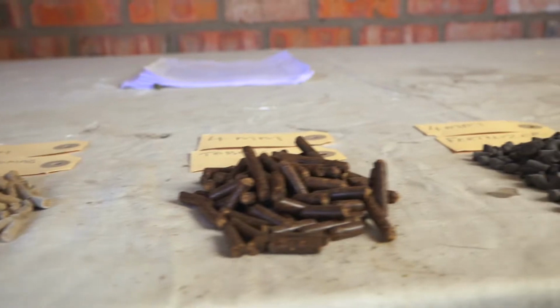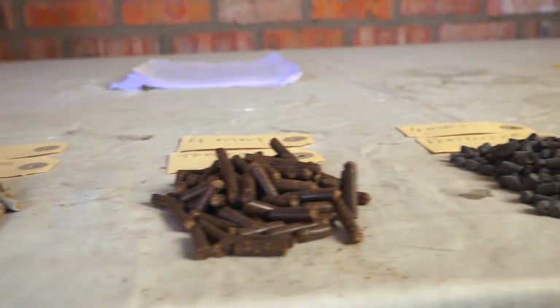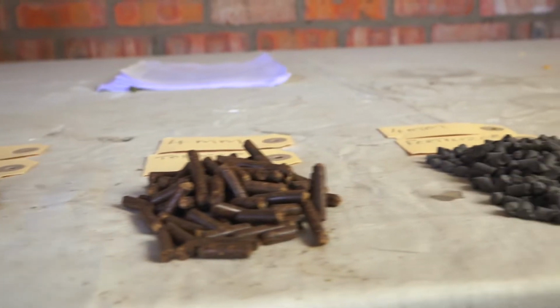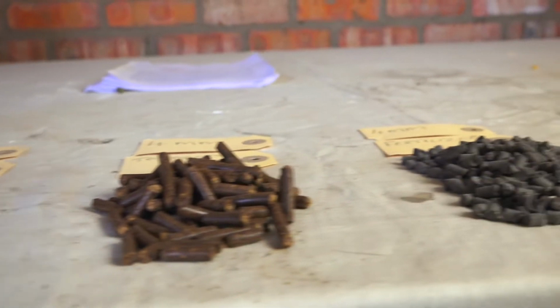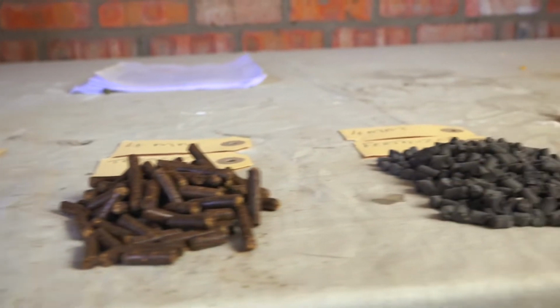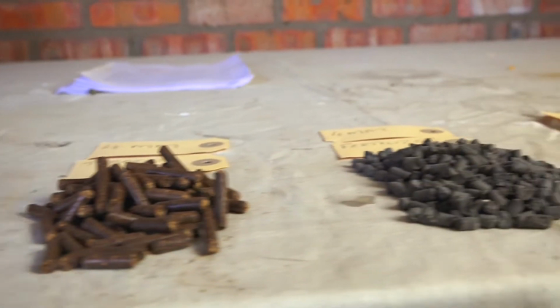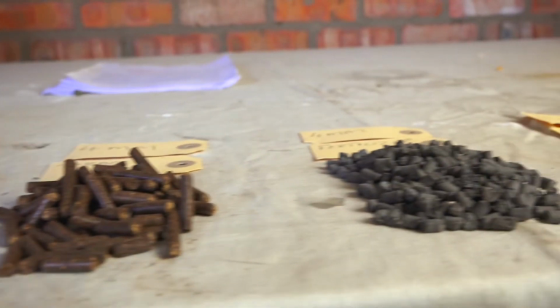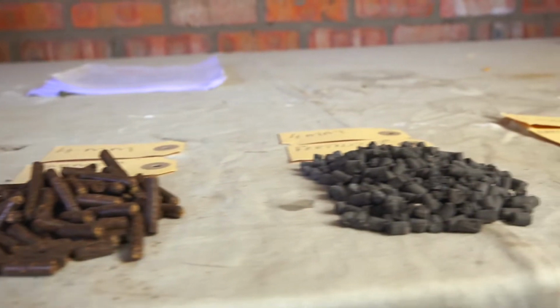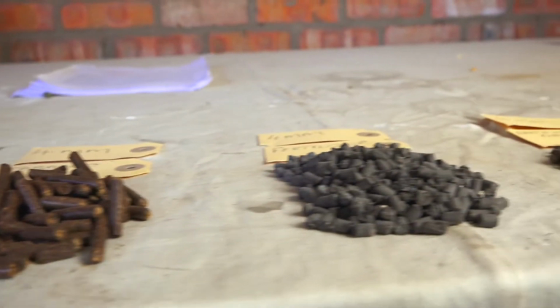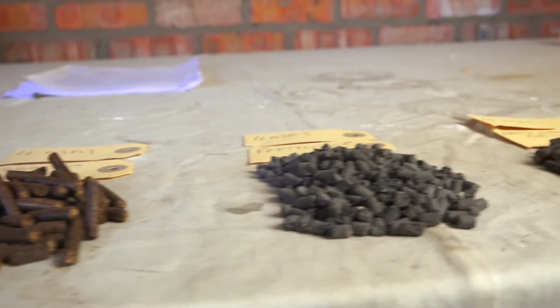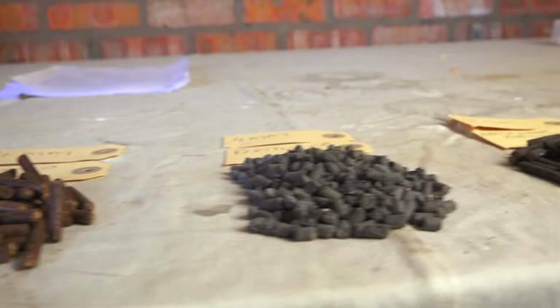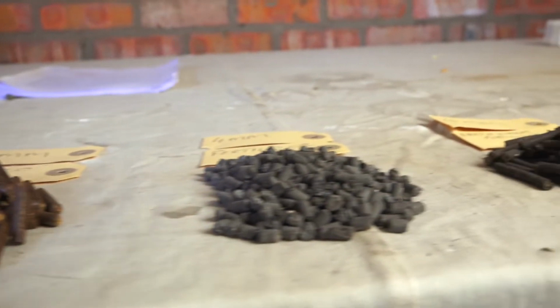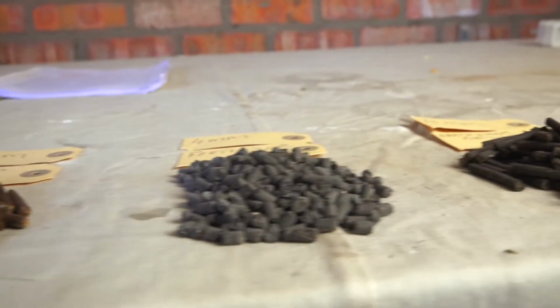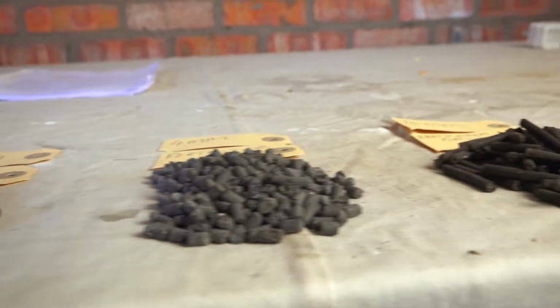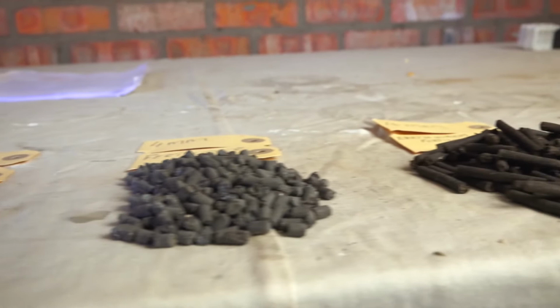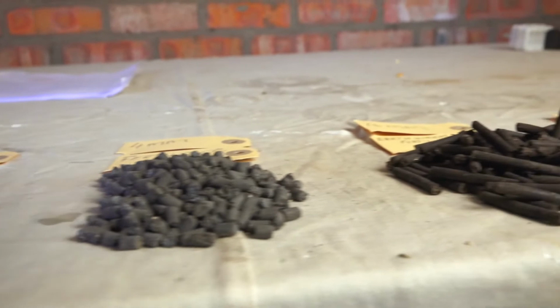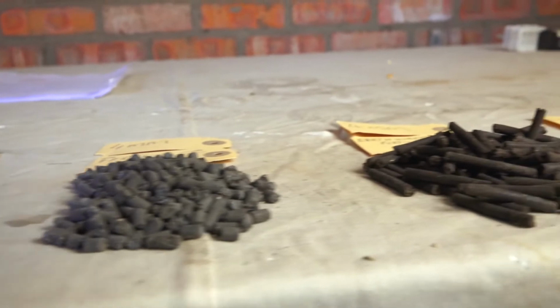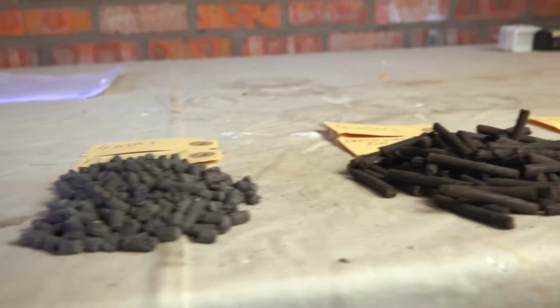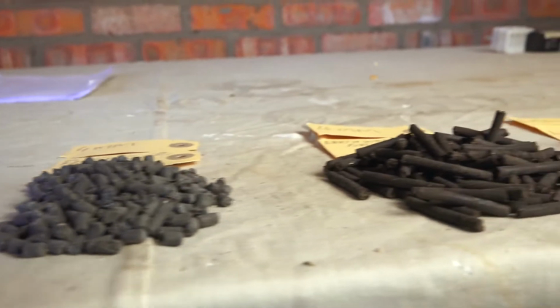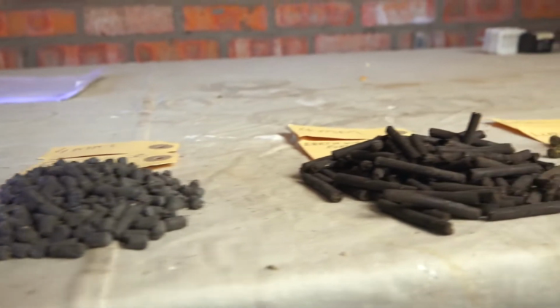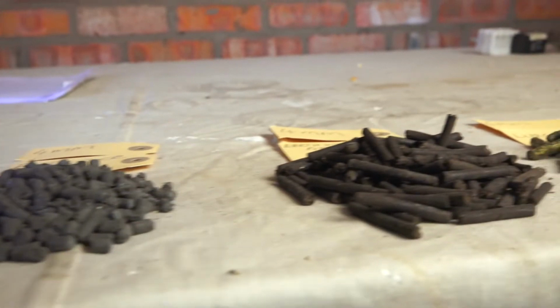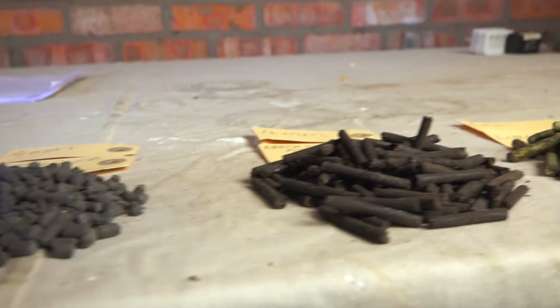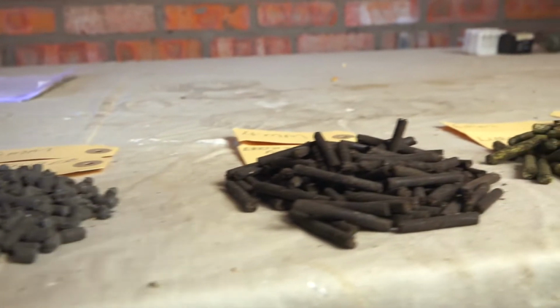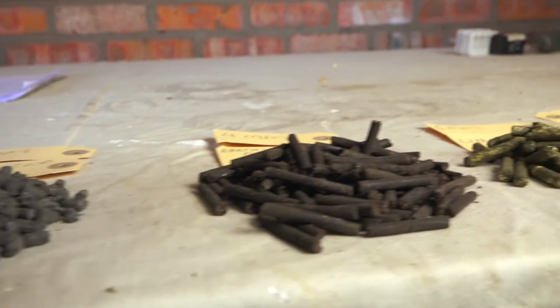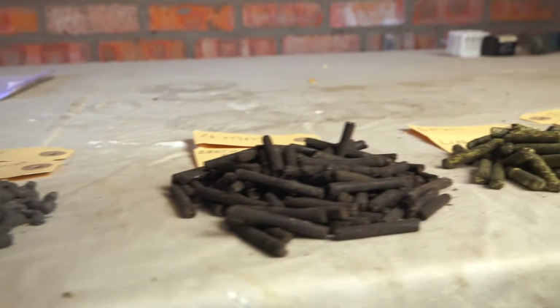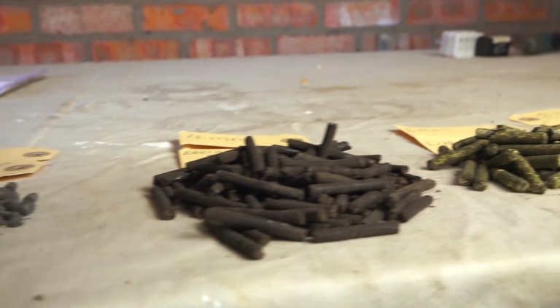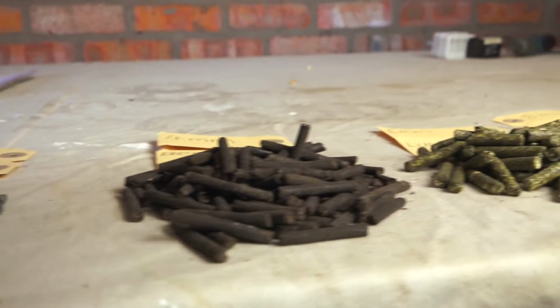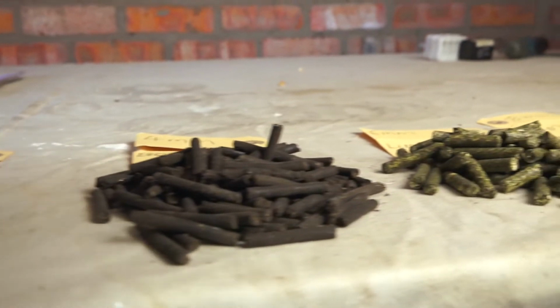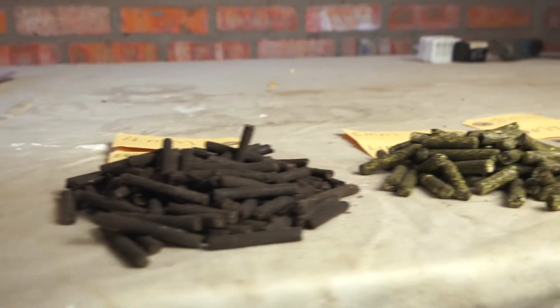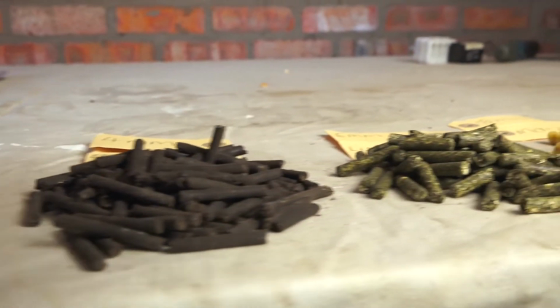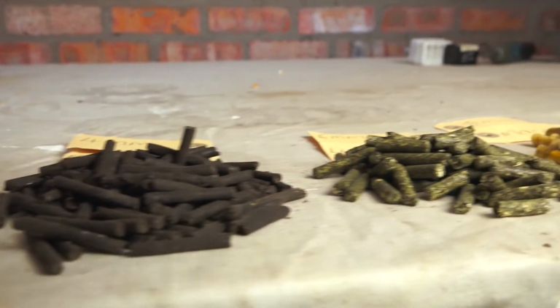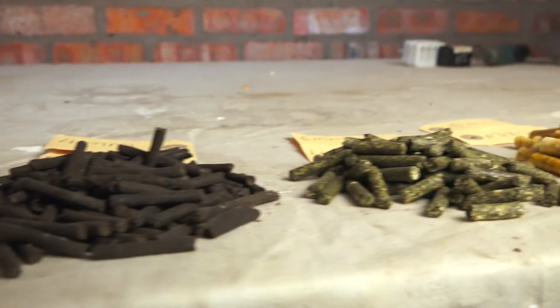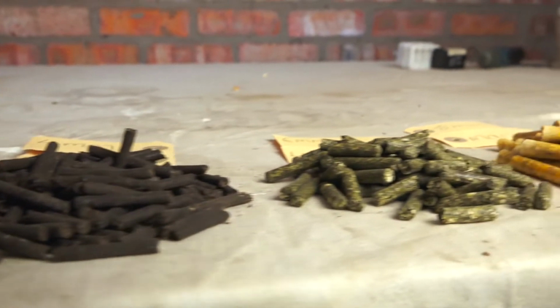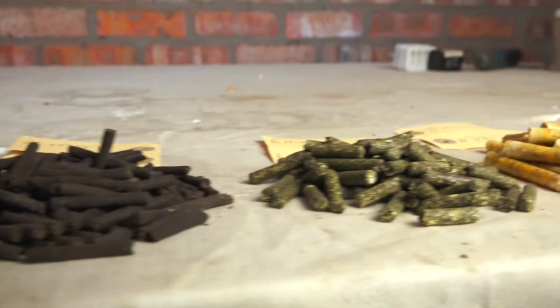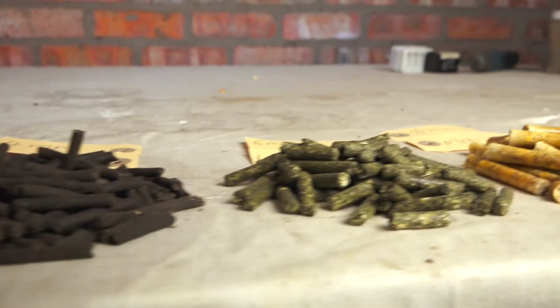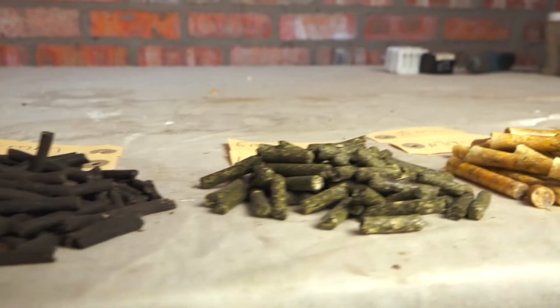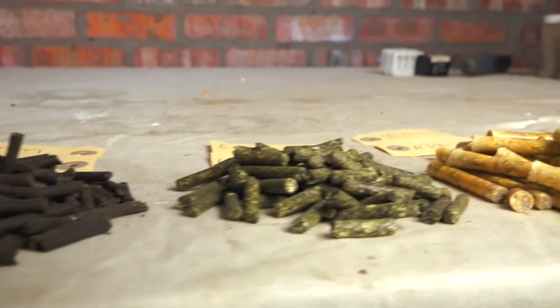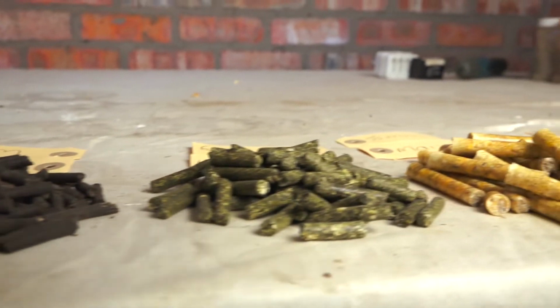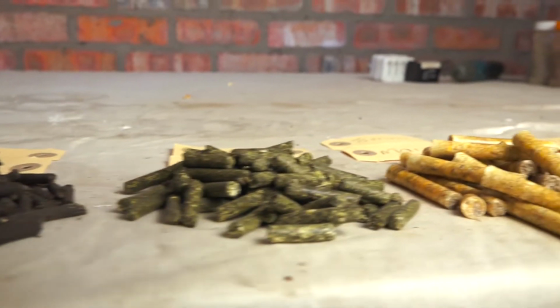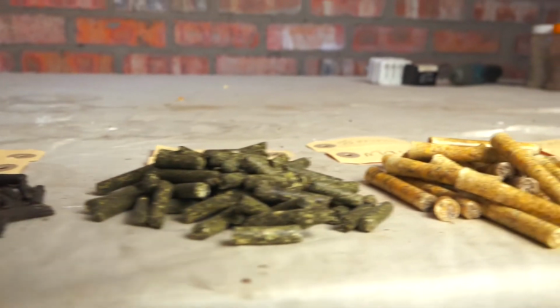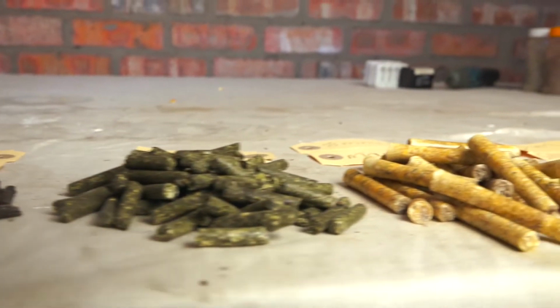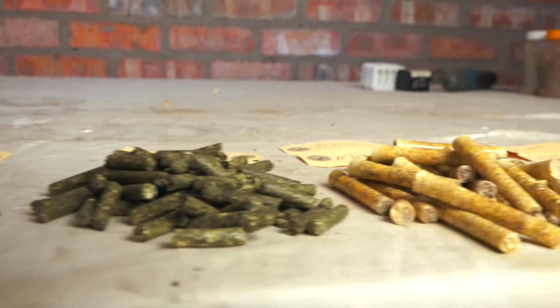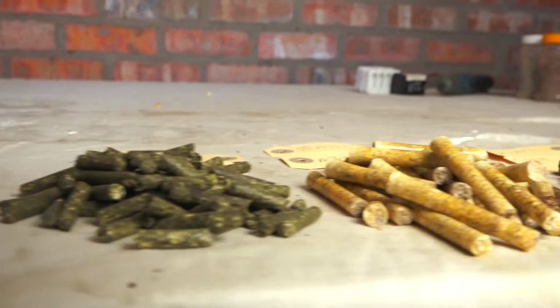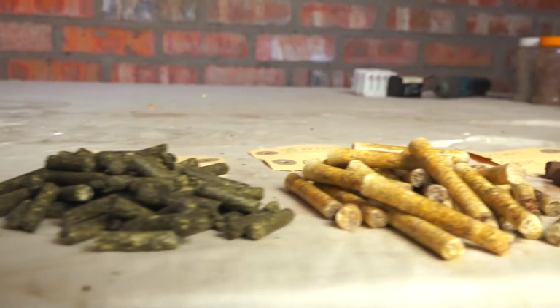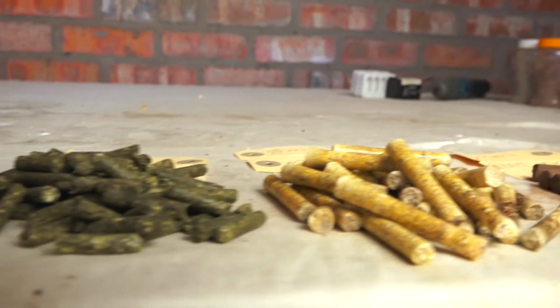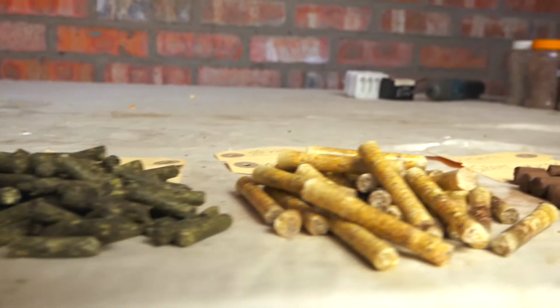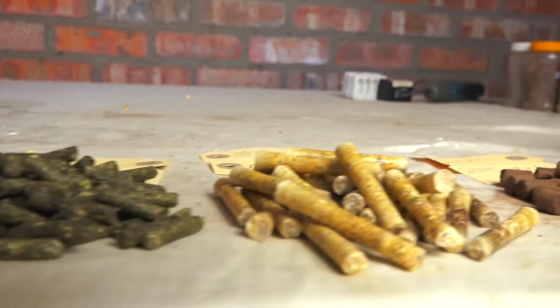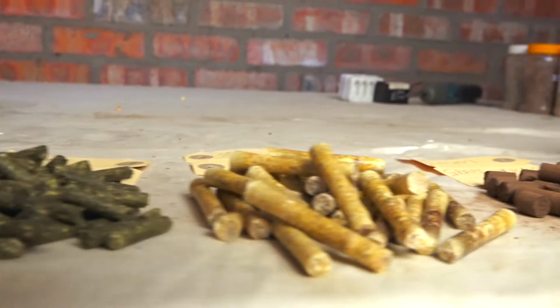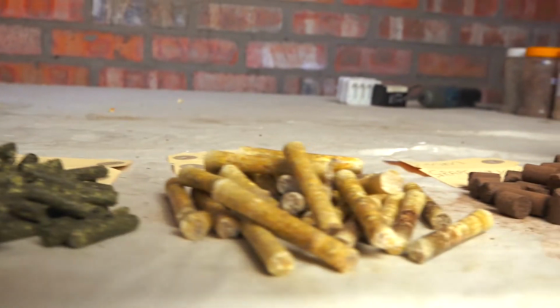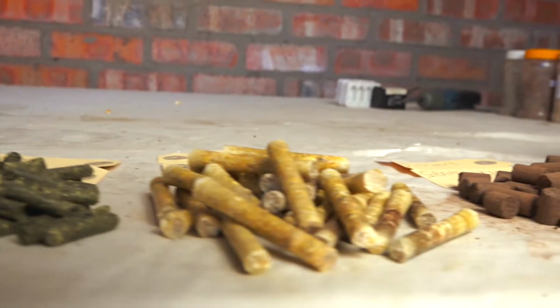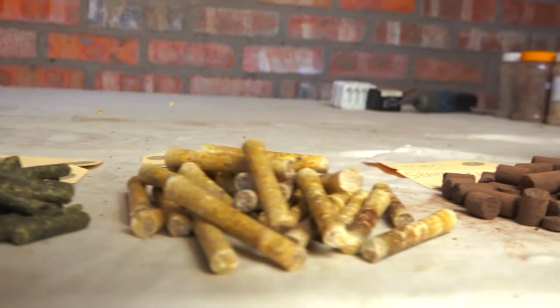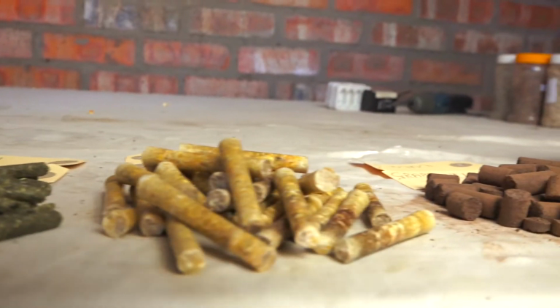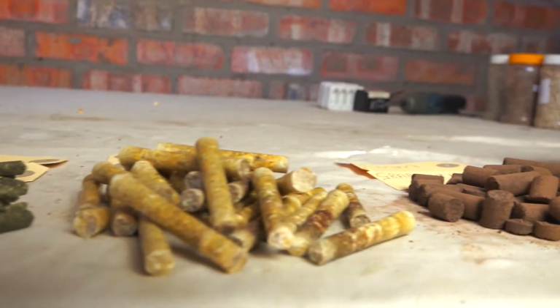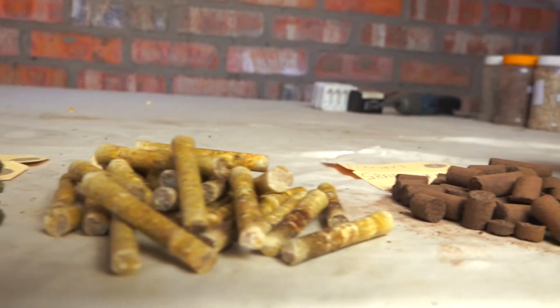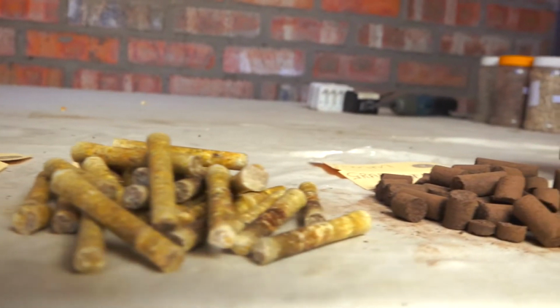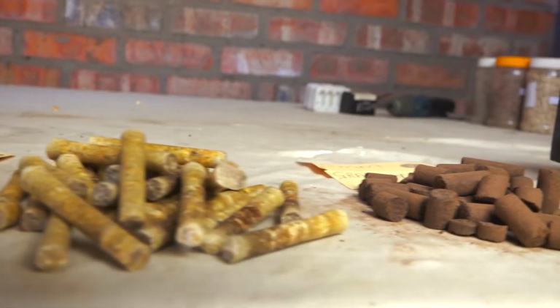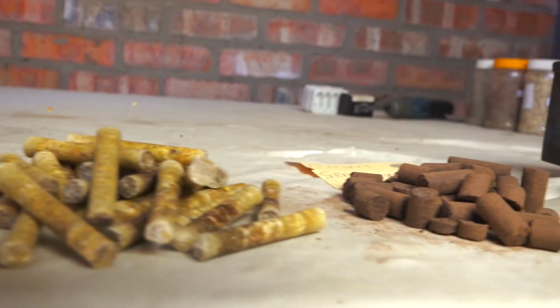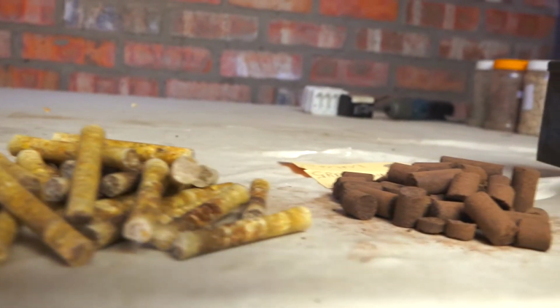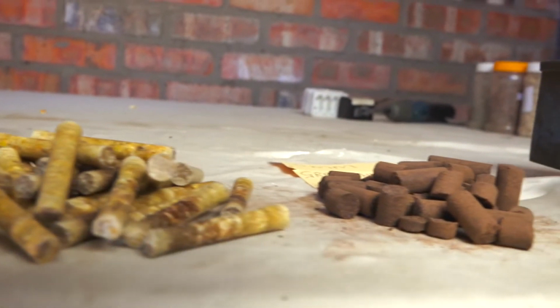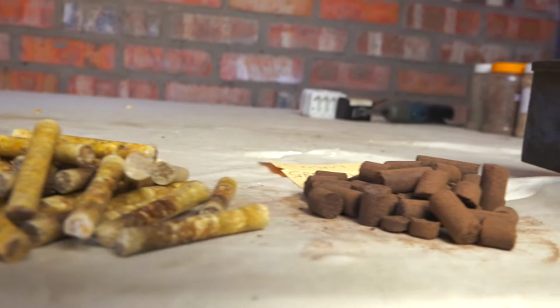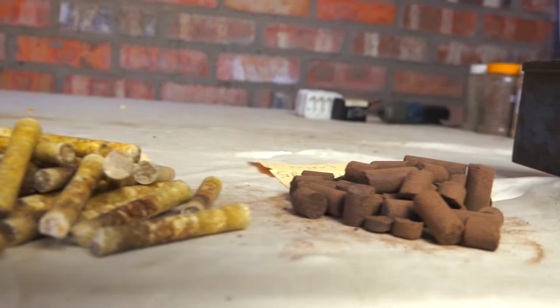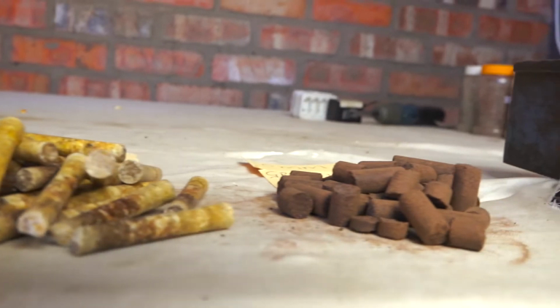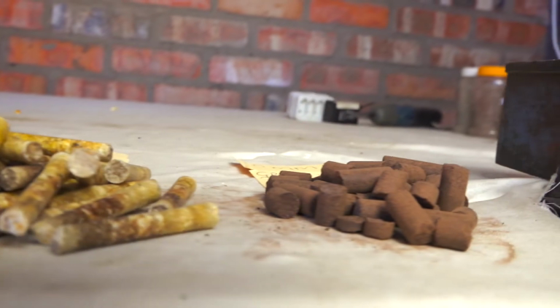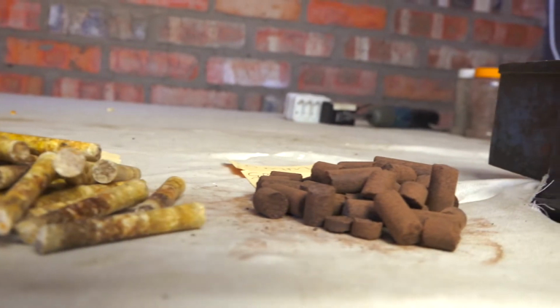That said, this rule of thumb applies for pellets up to 8mm in diameter. Larger pellets require more specific calculations.